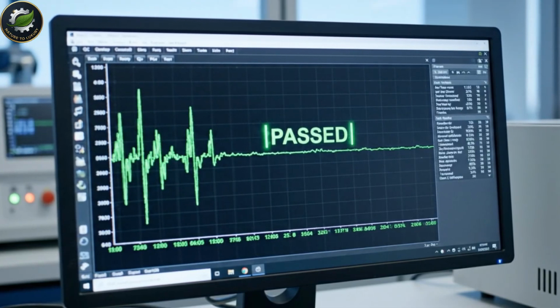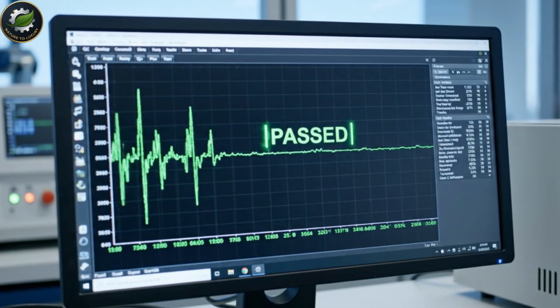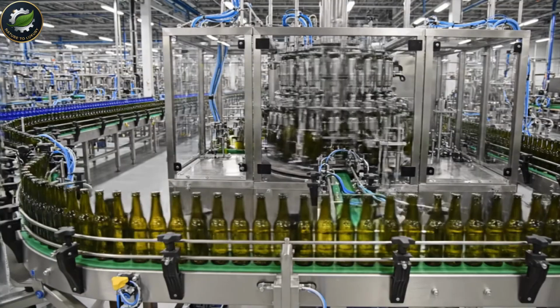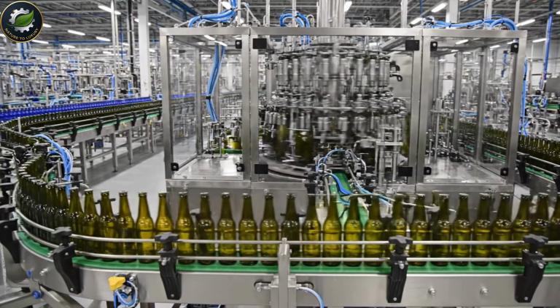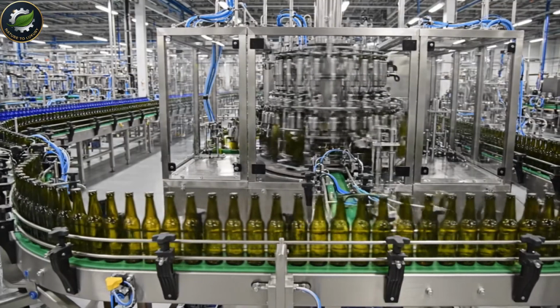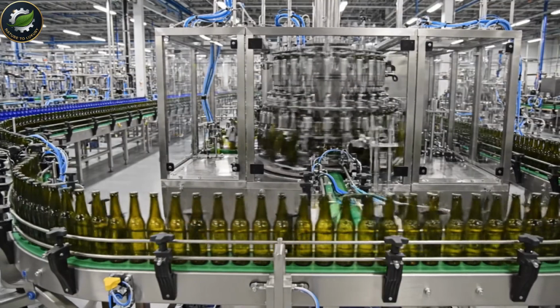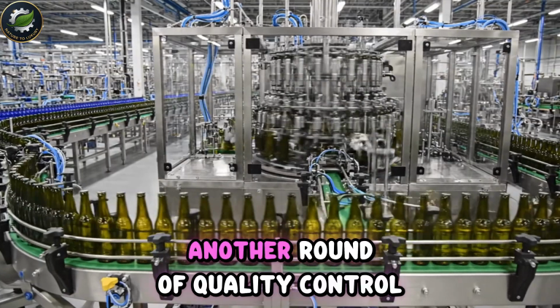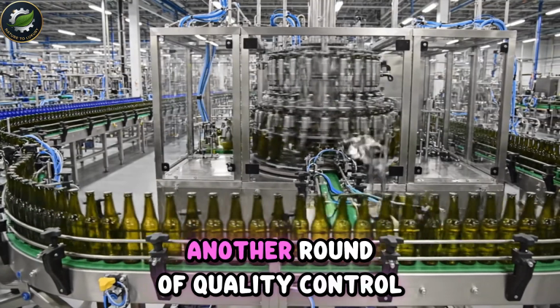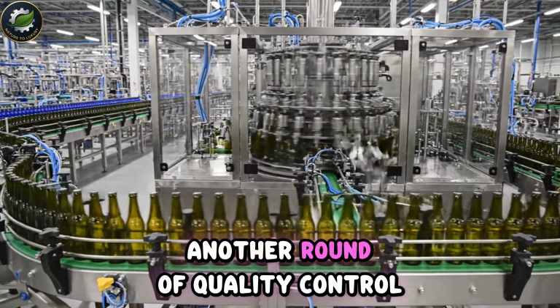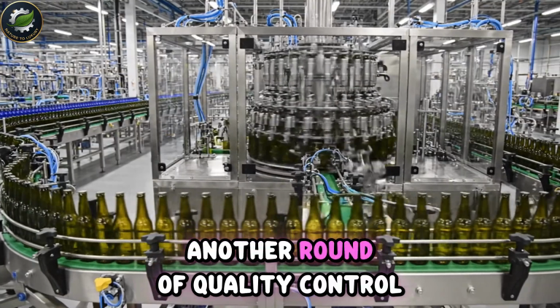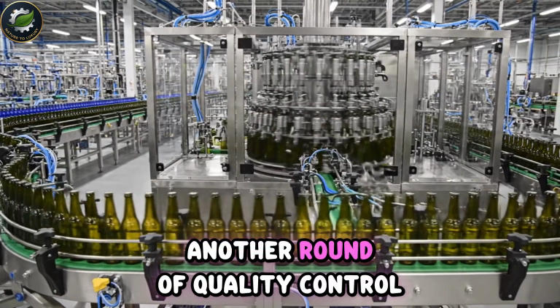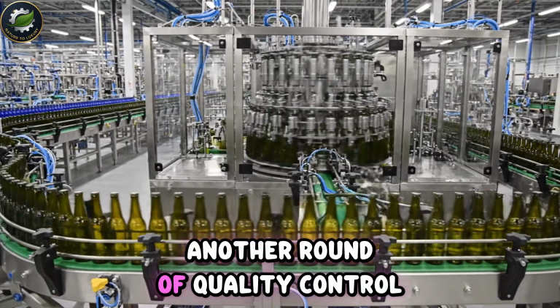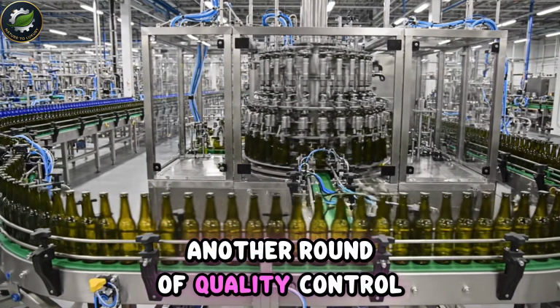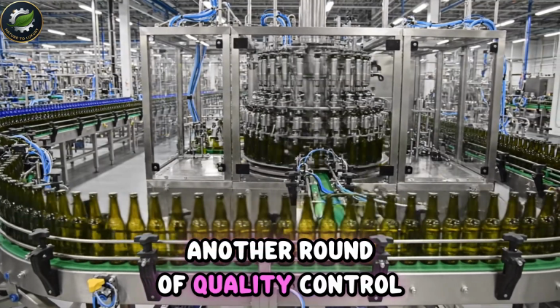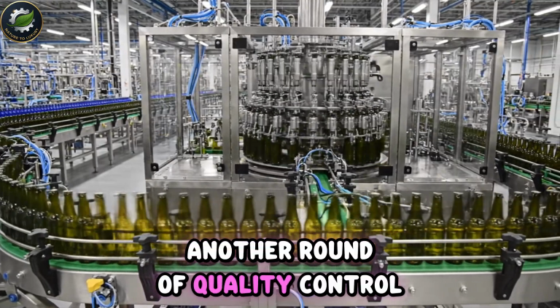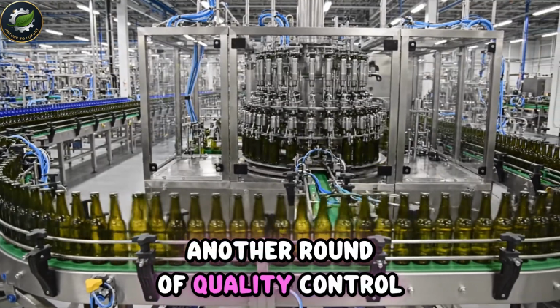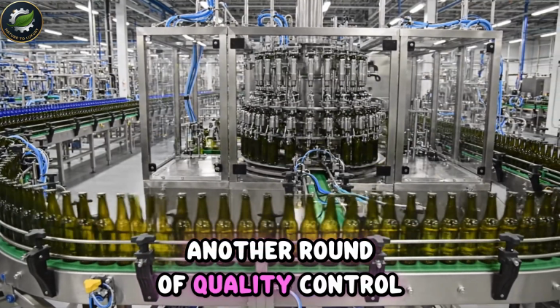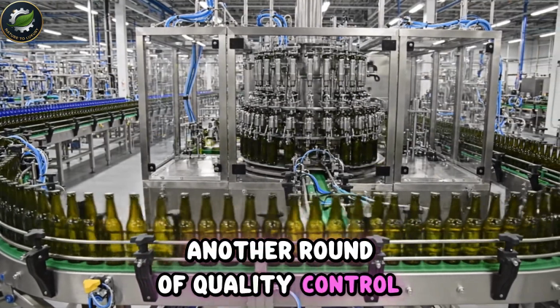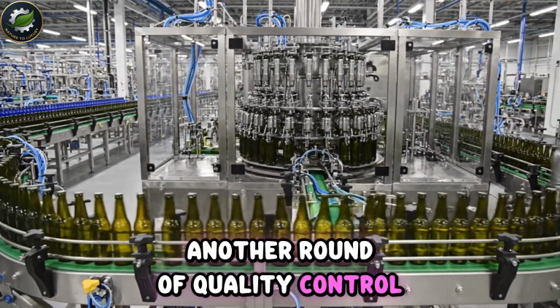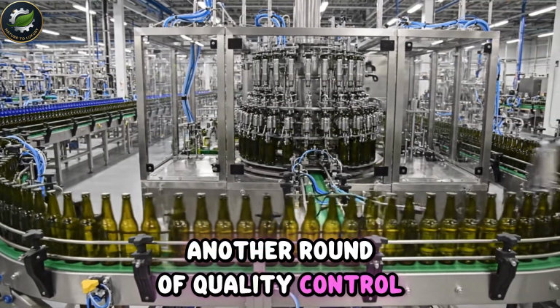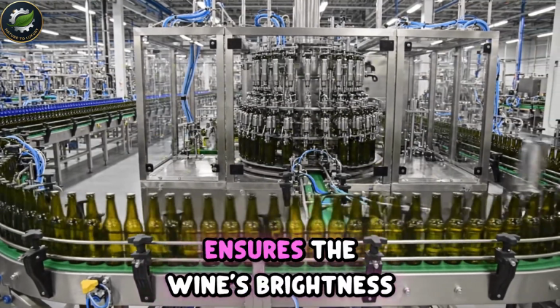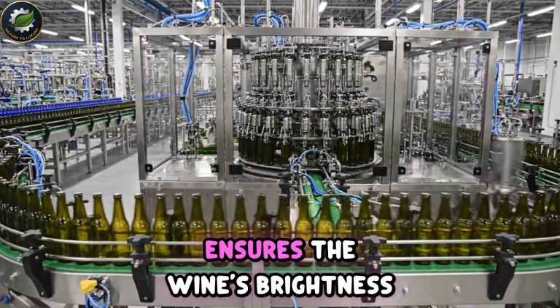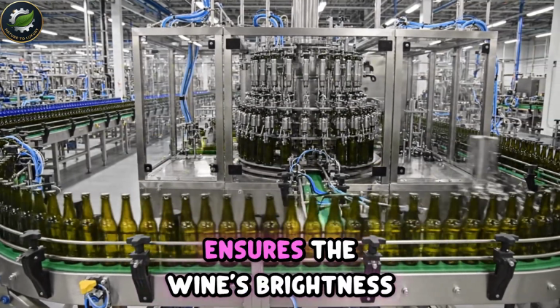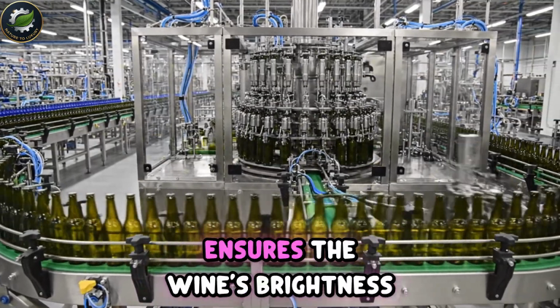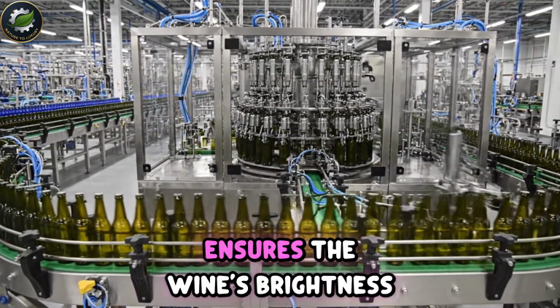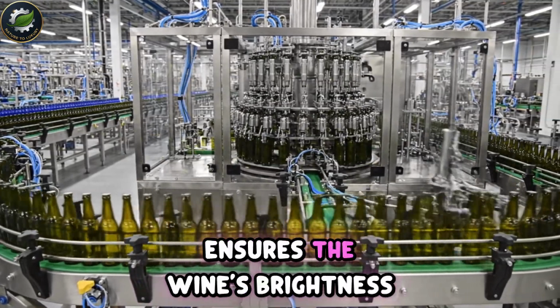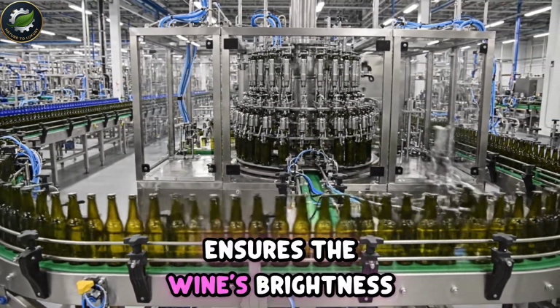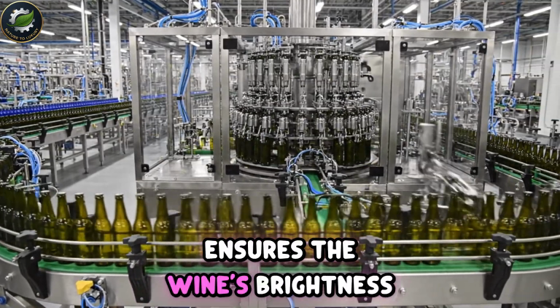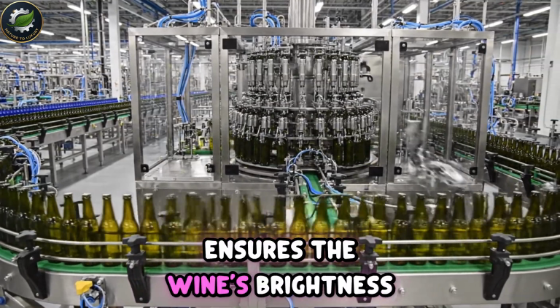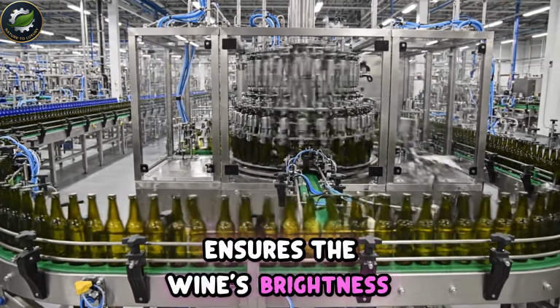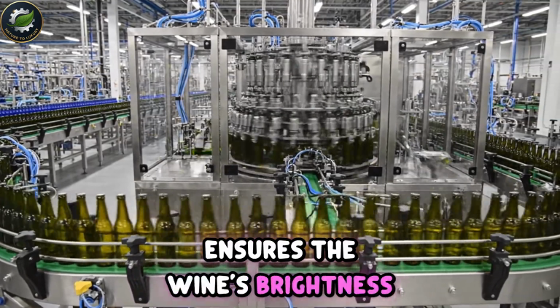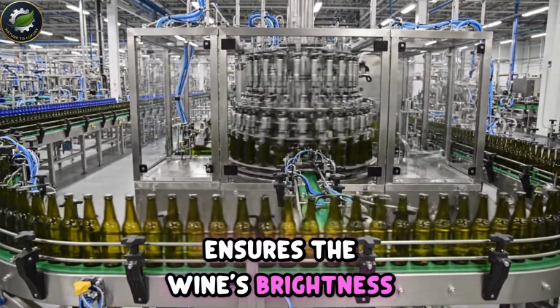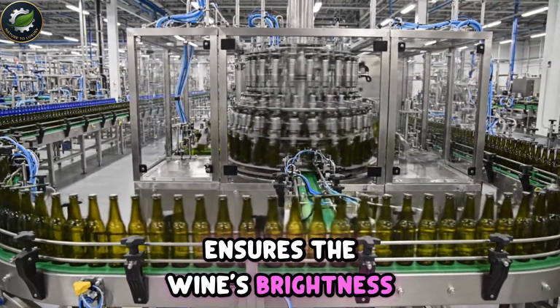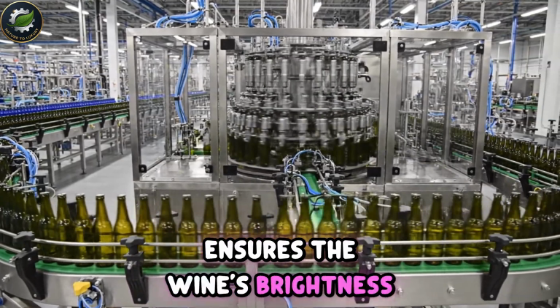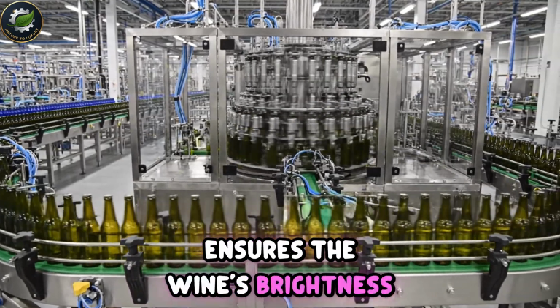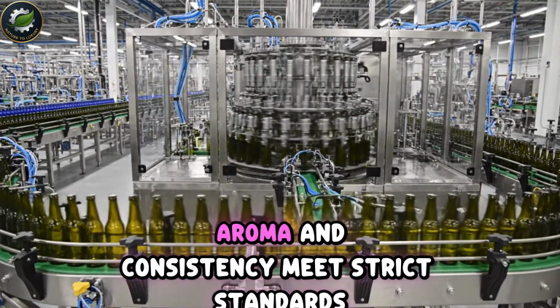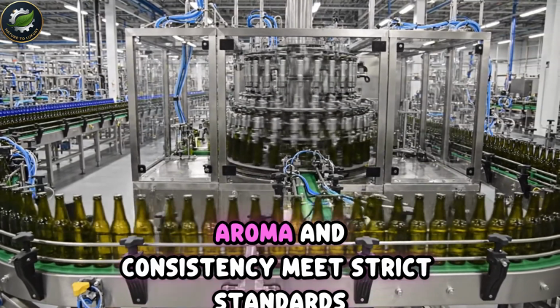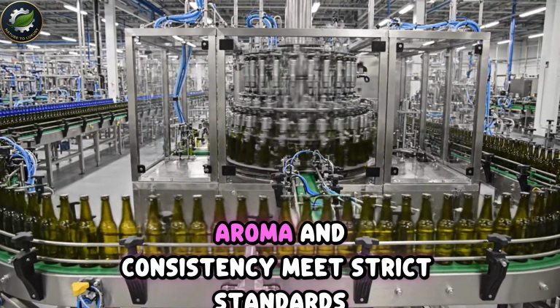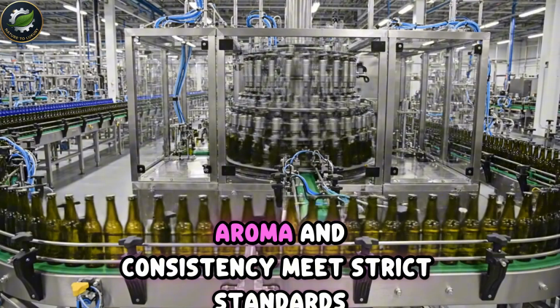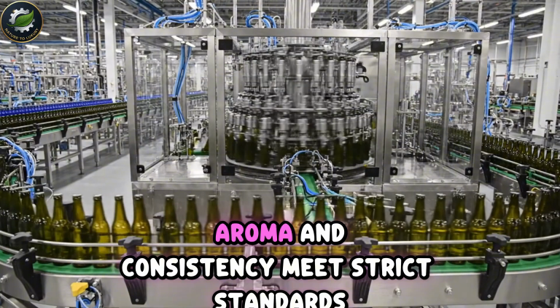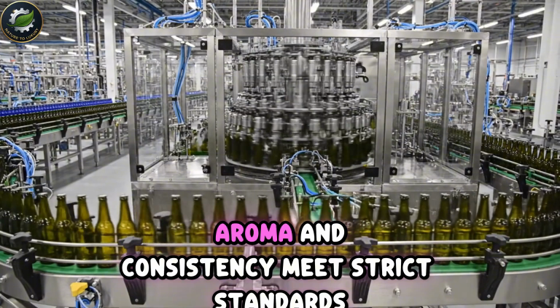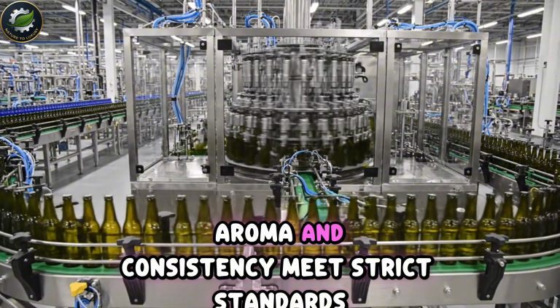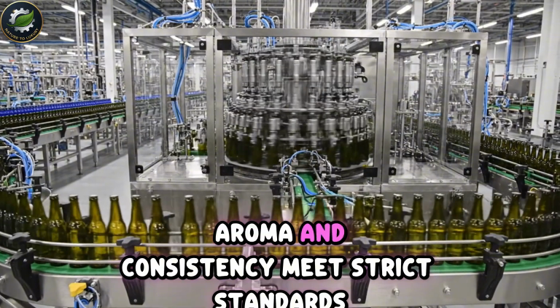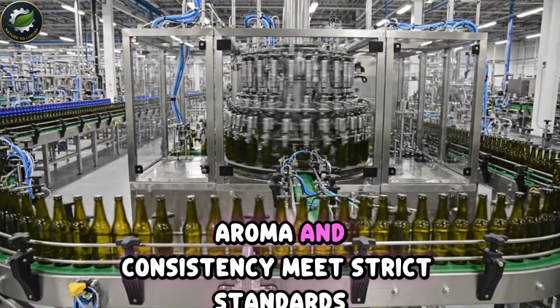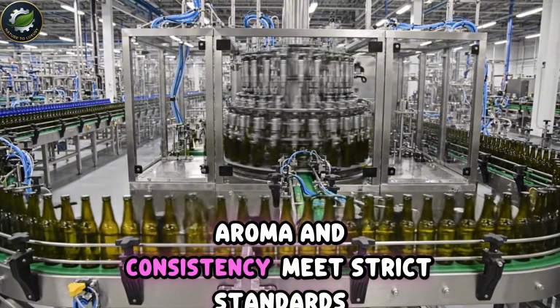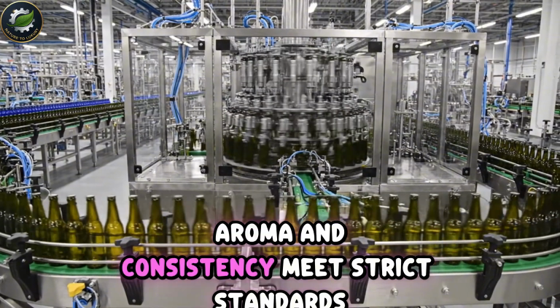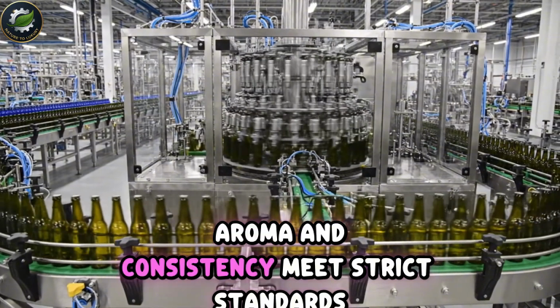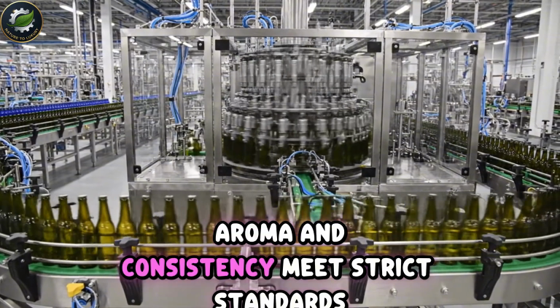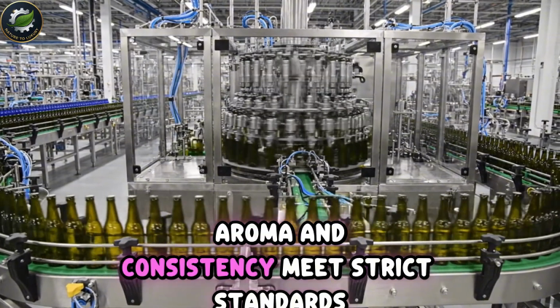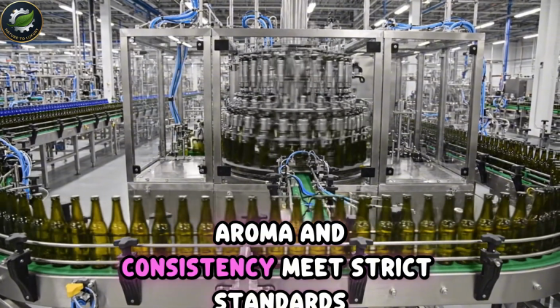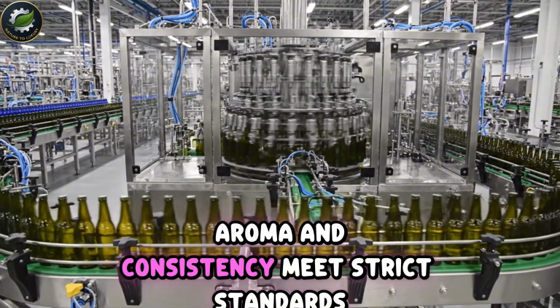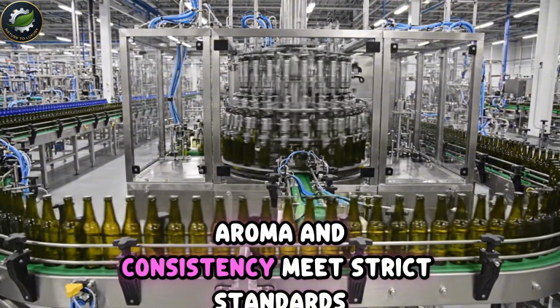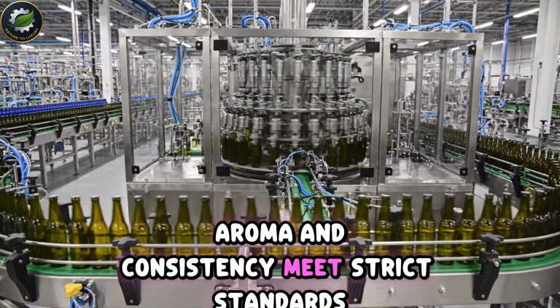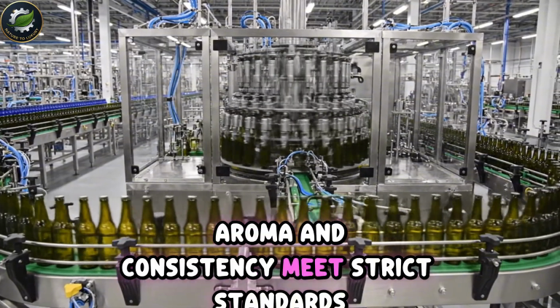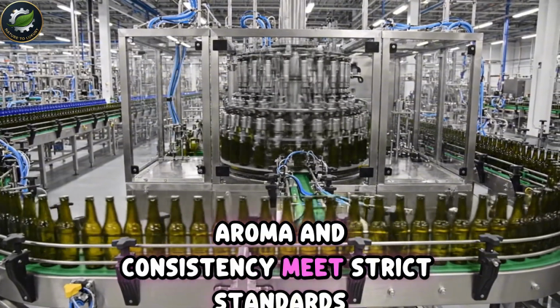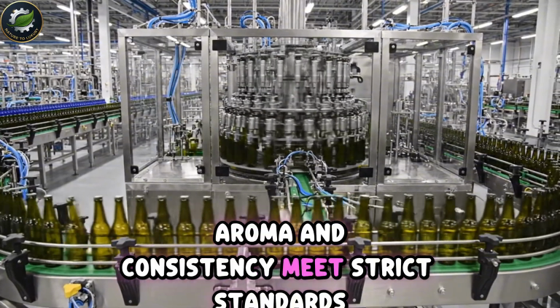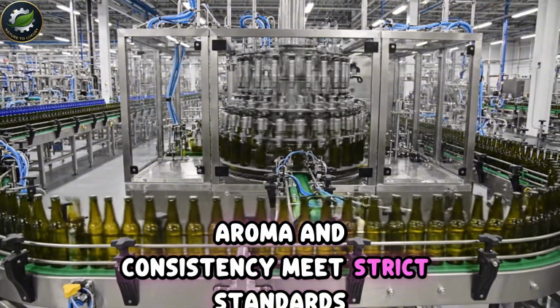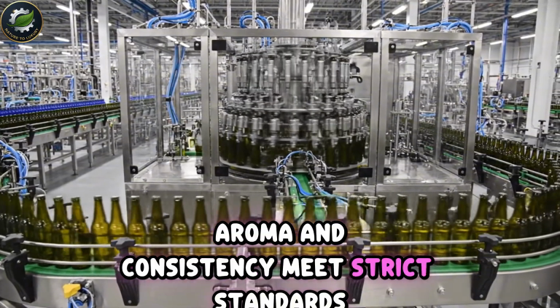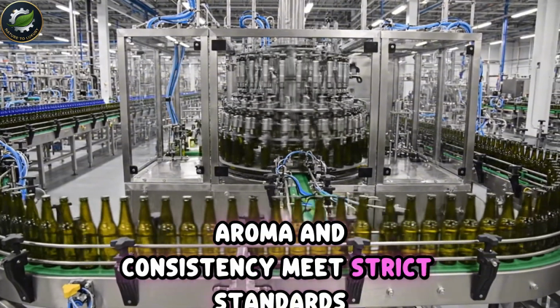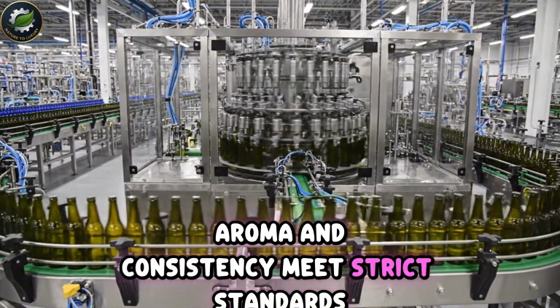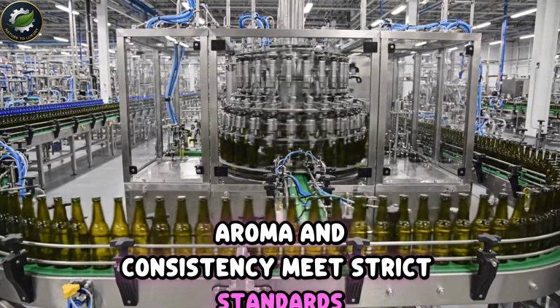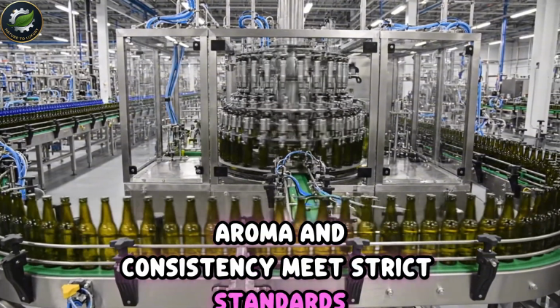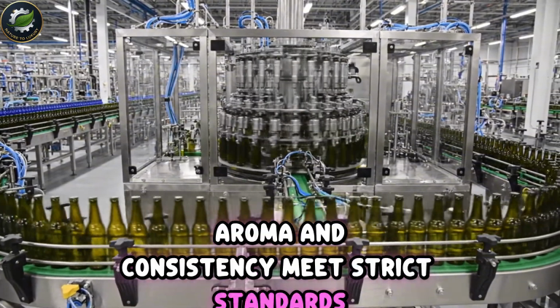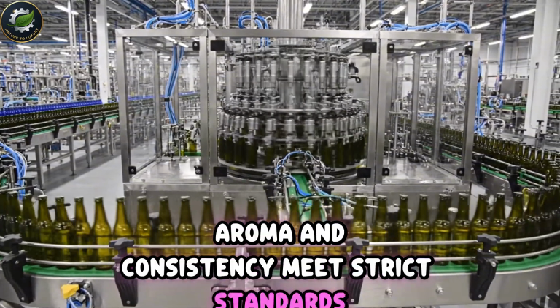Another round of quality control ensures the wine's brightness, aroma, and consistency meet strict standards.